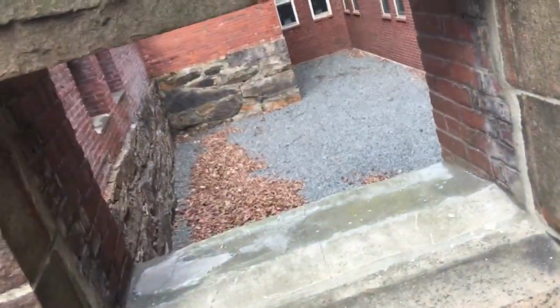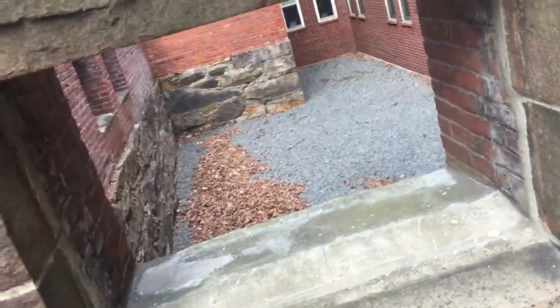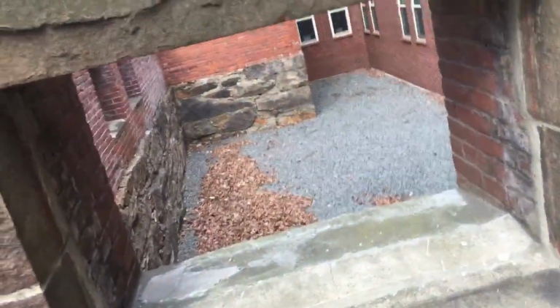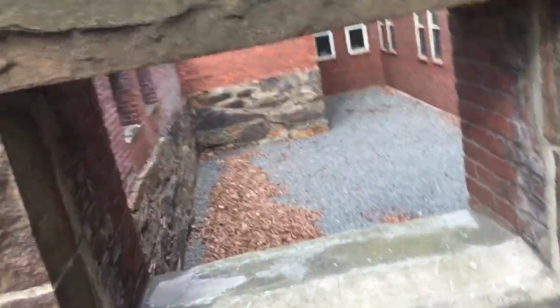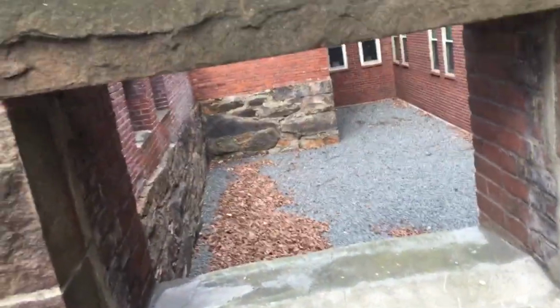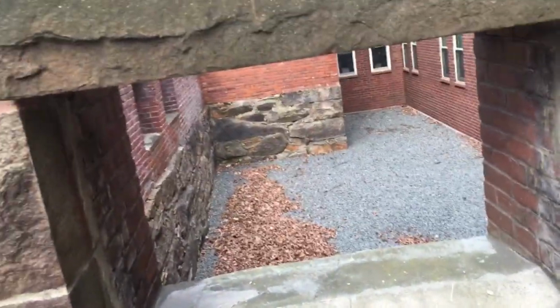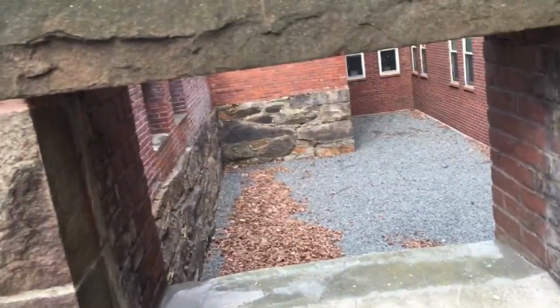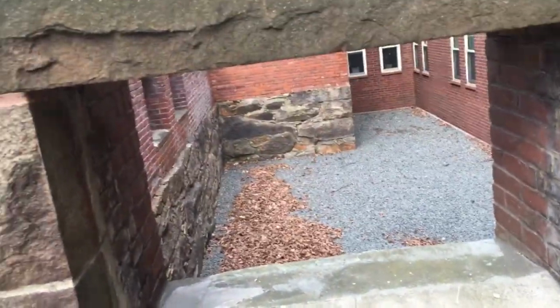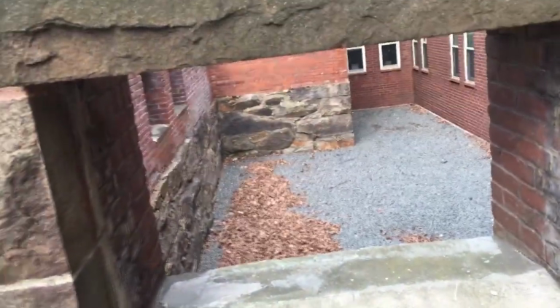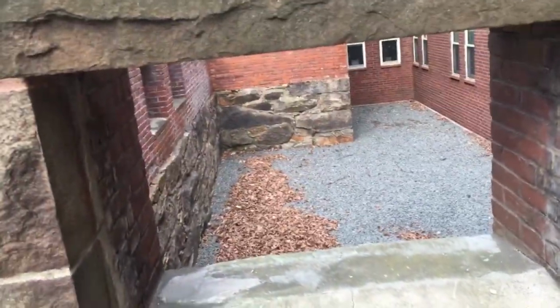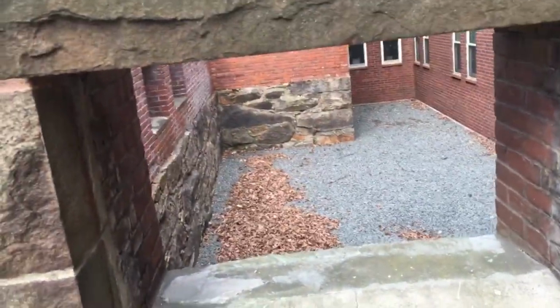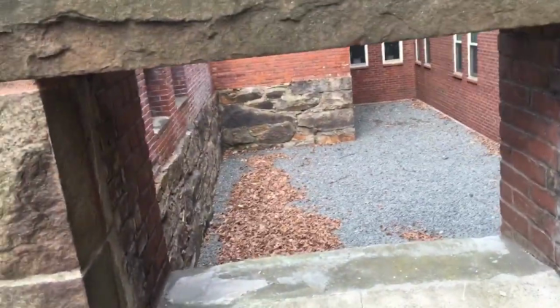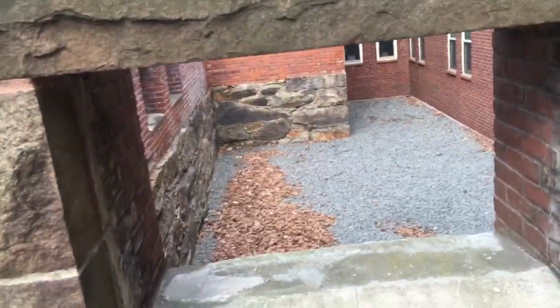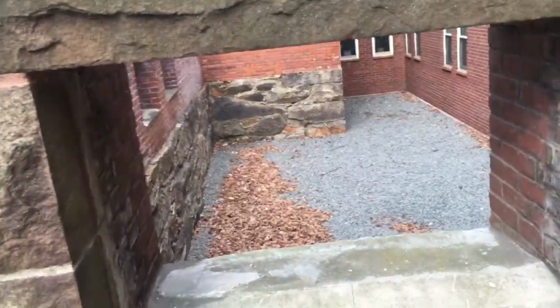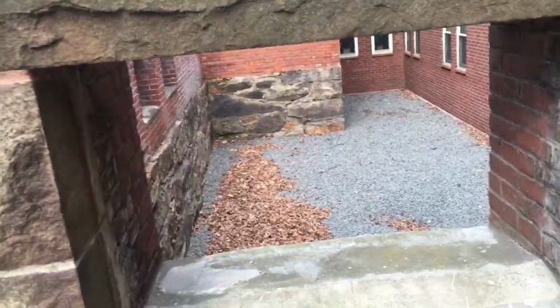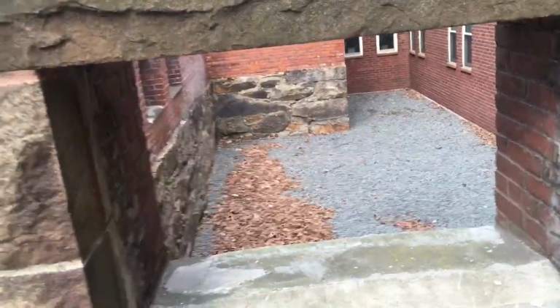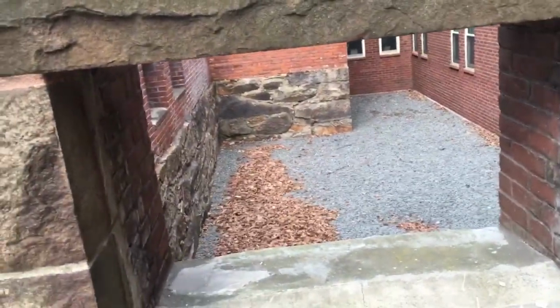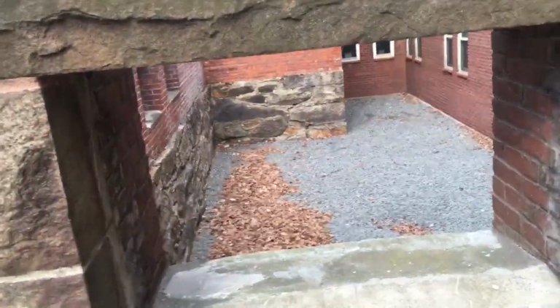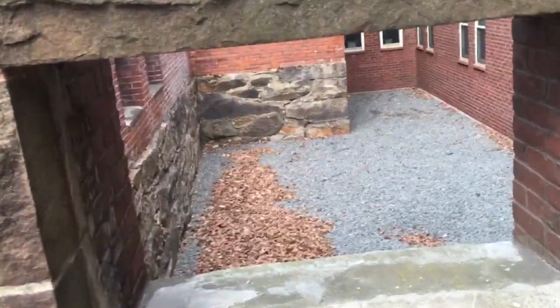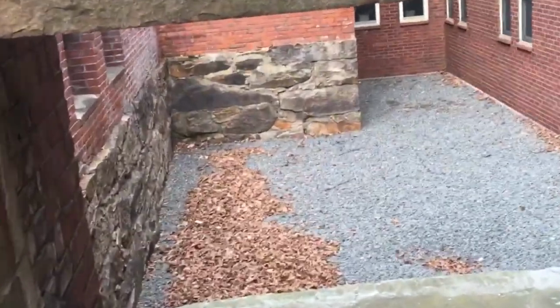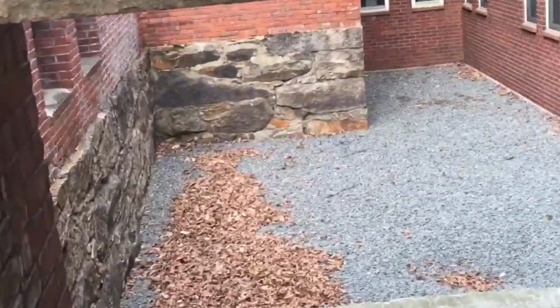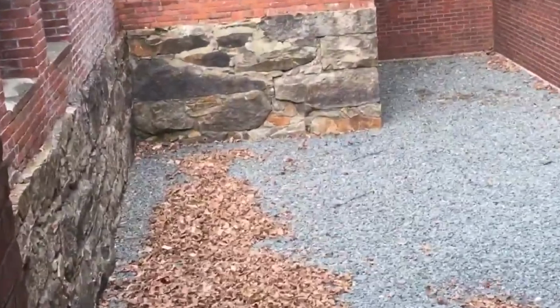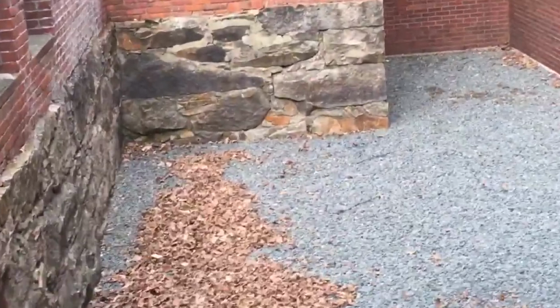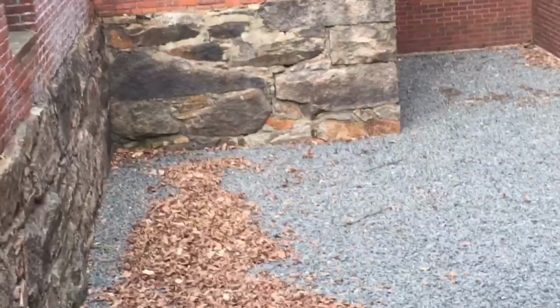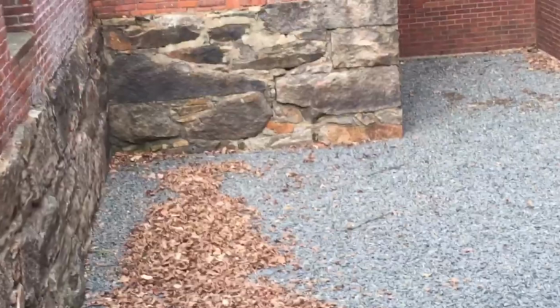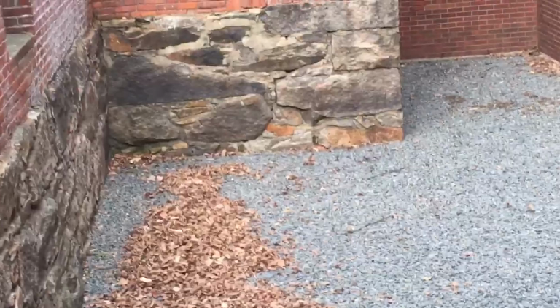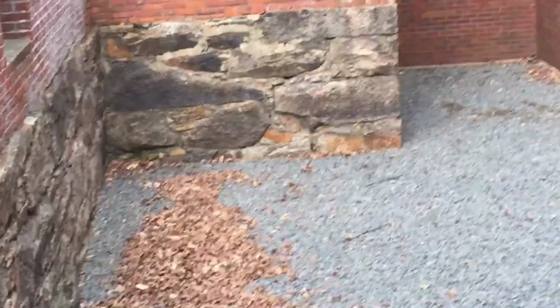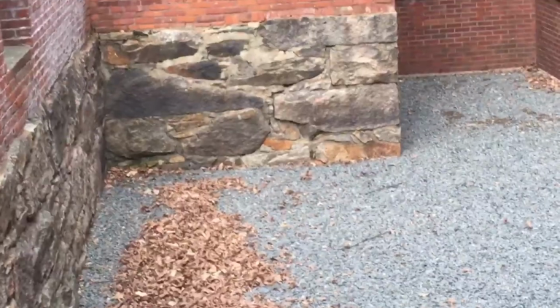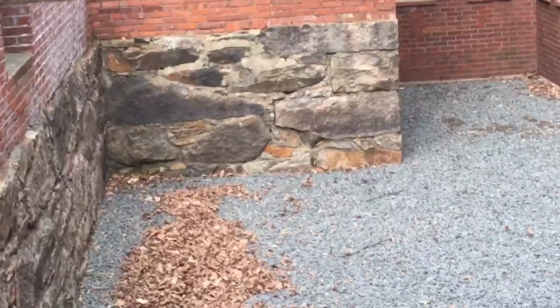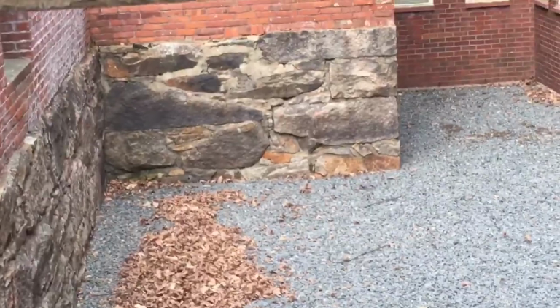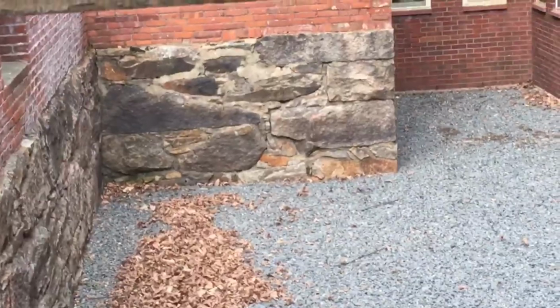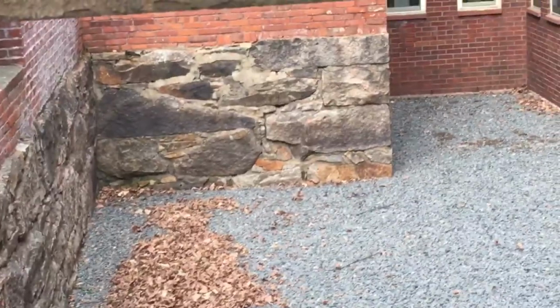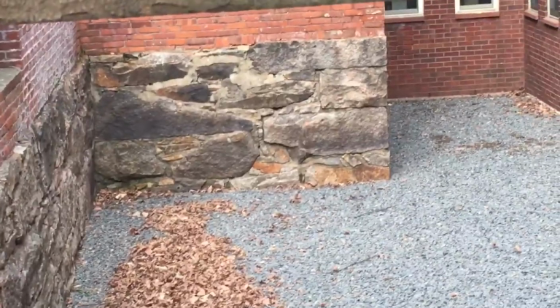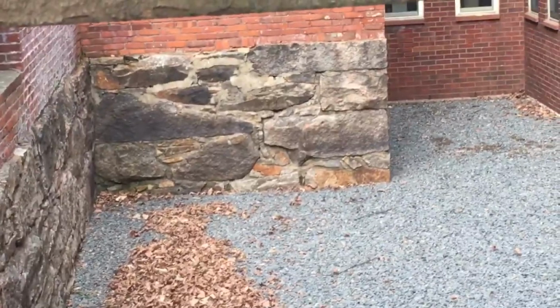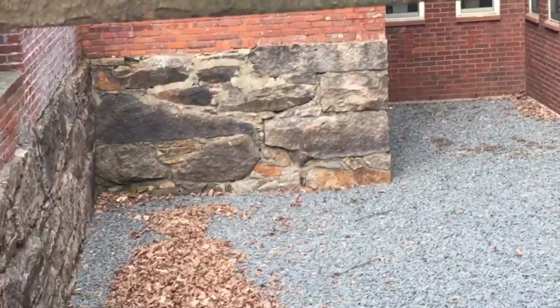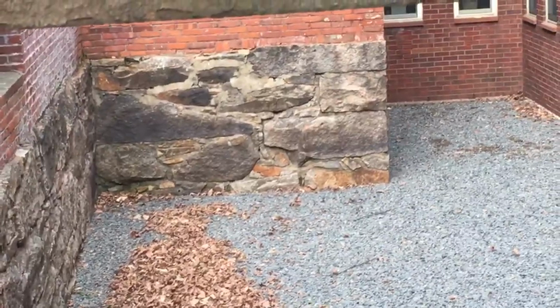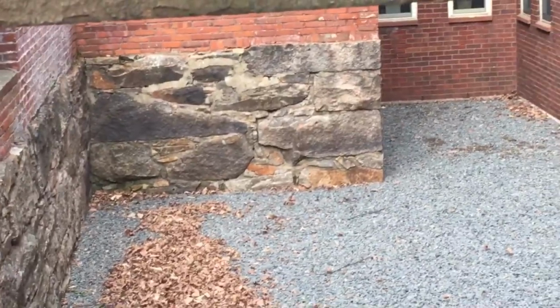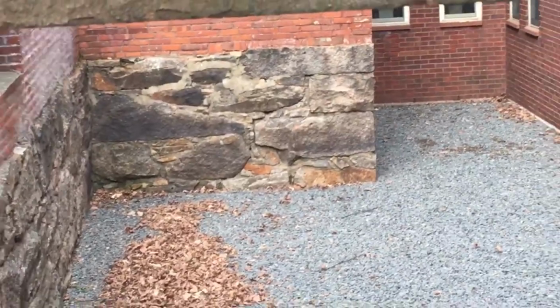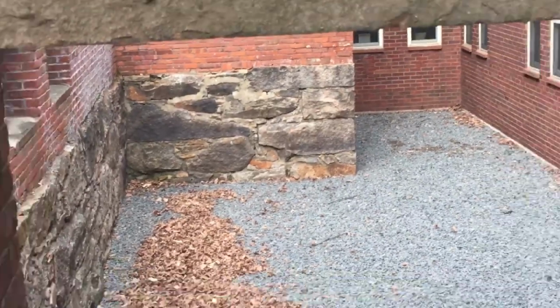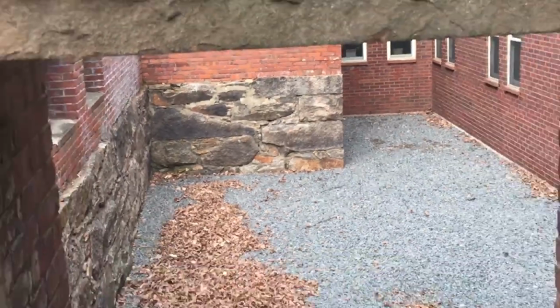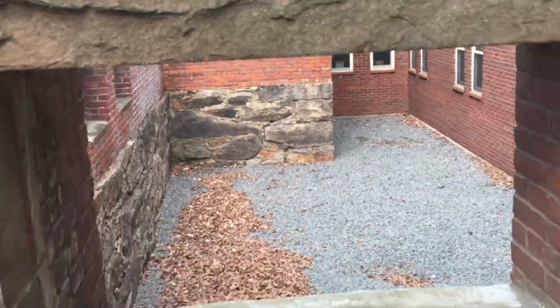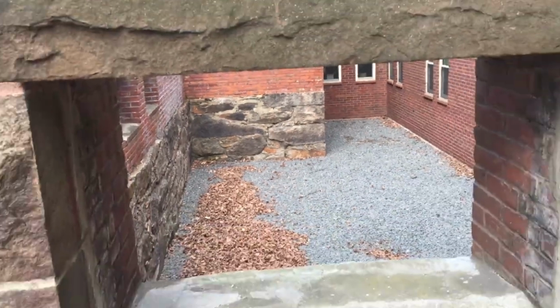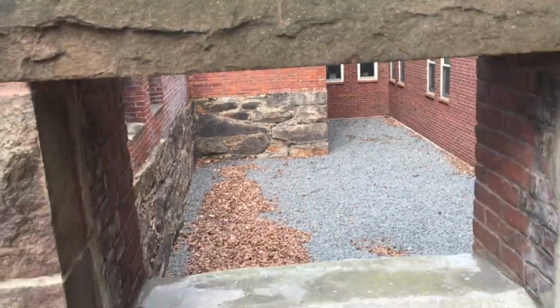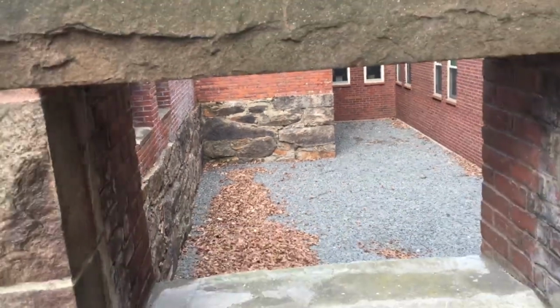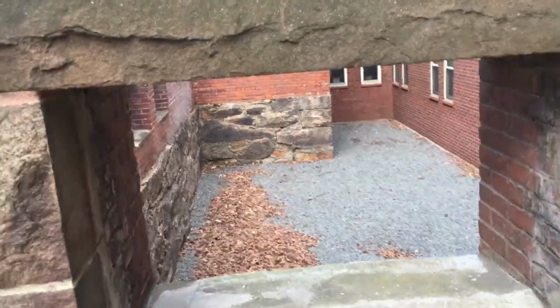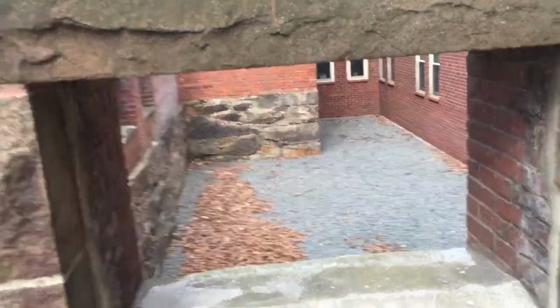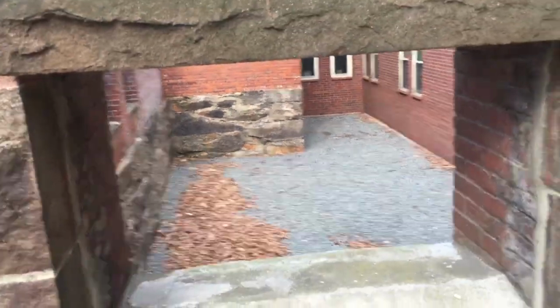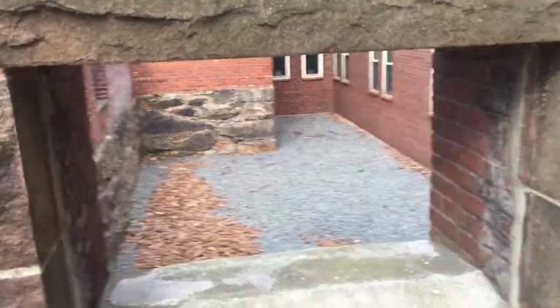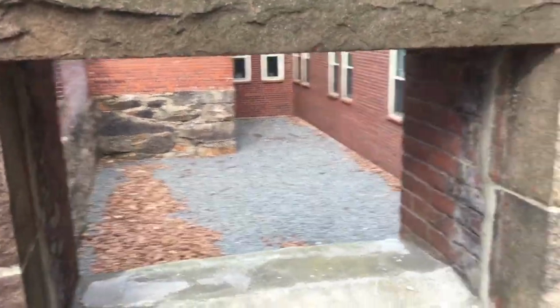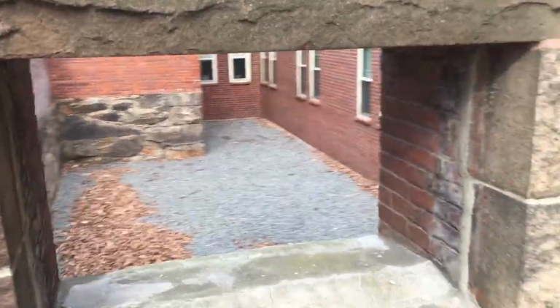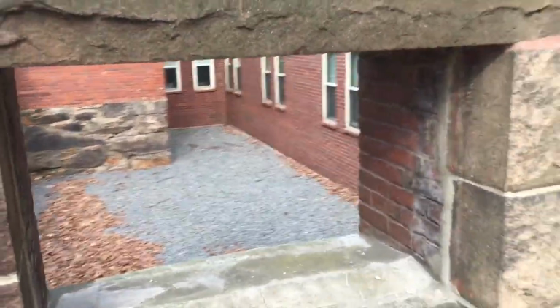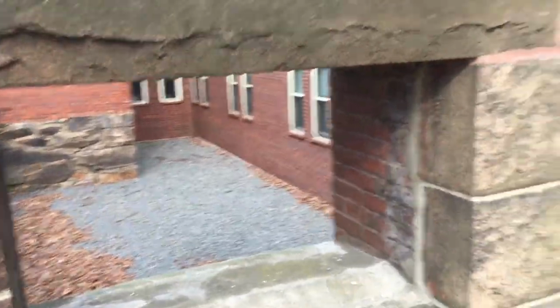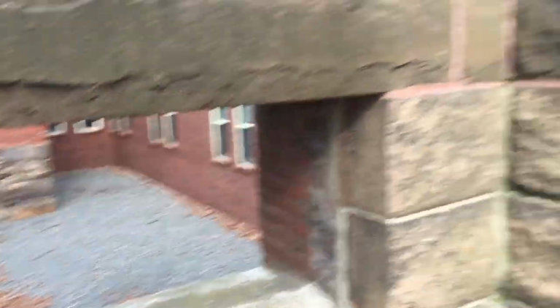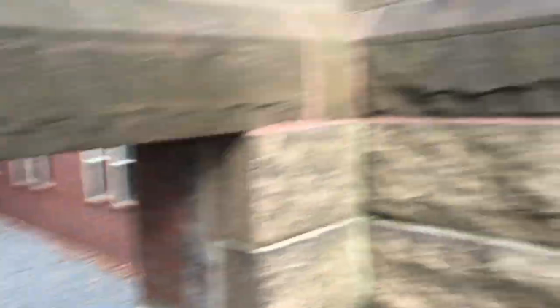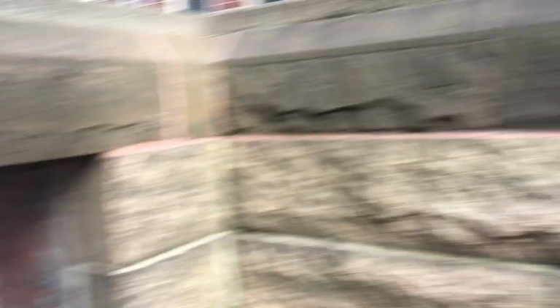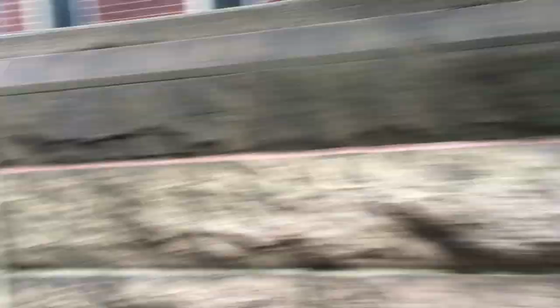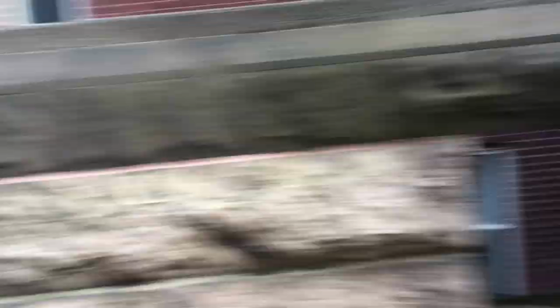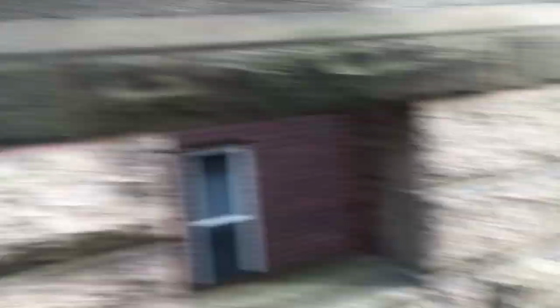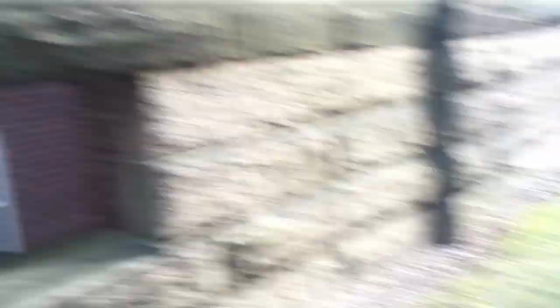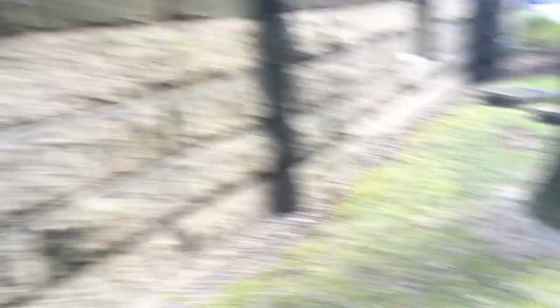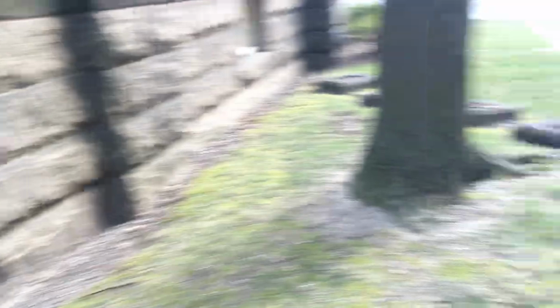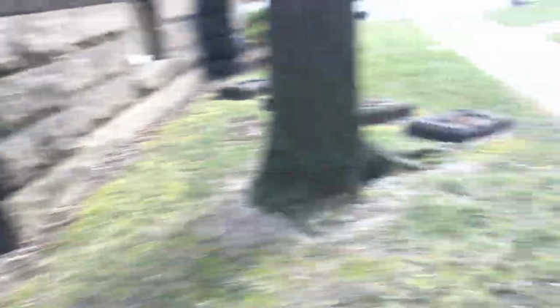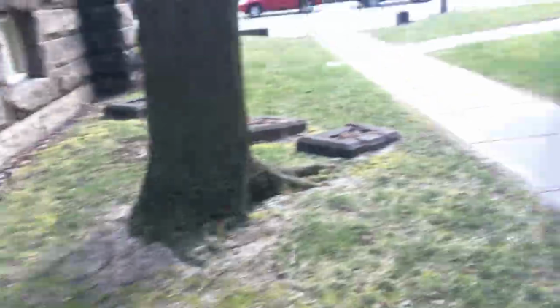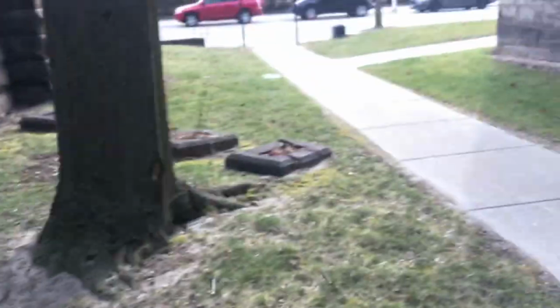This is the actual foundation. Man, that's still well kept.